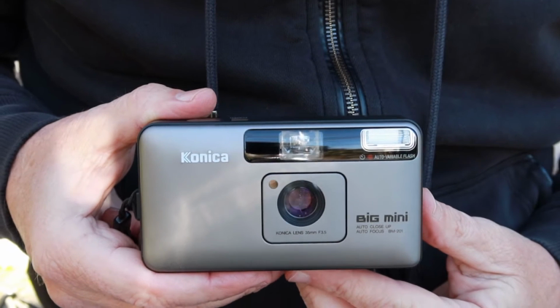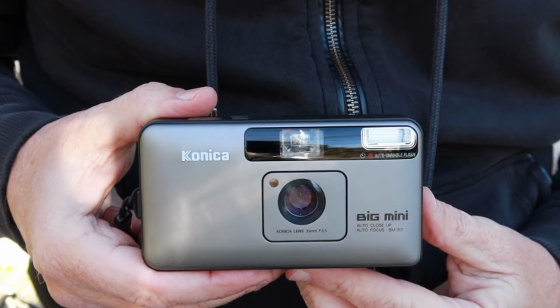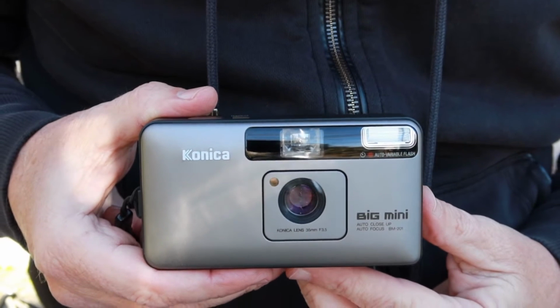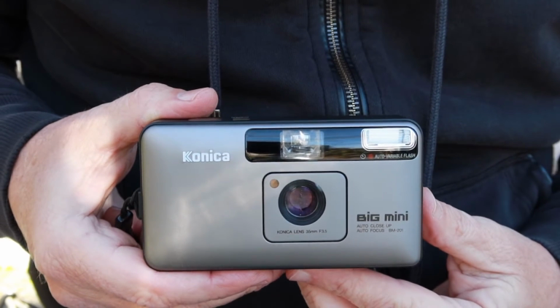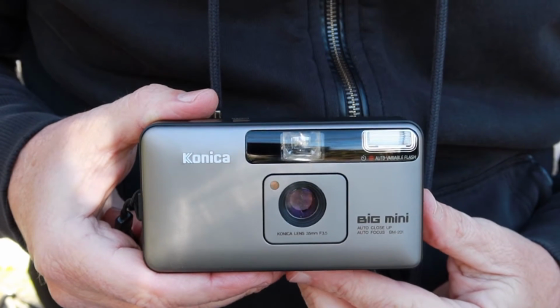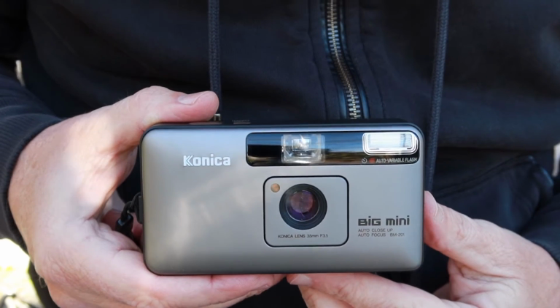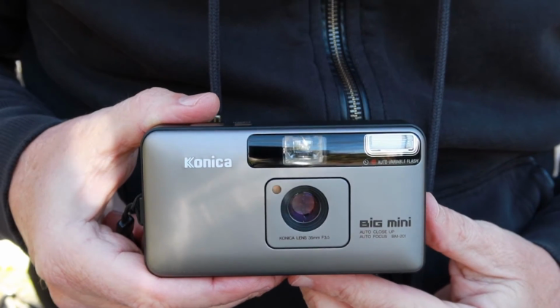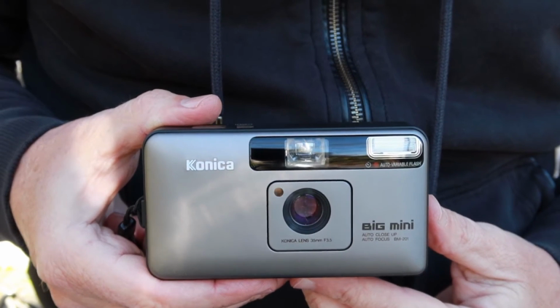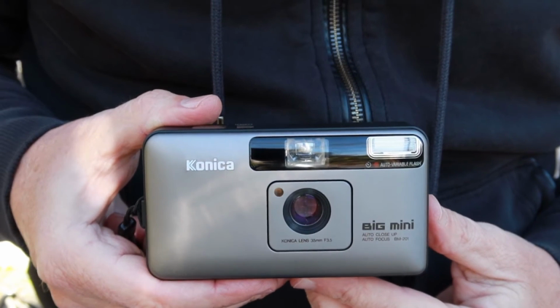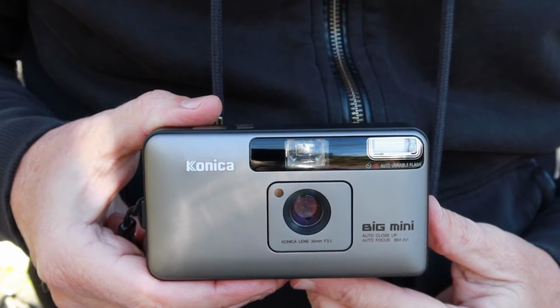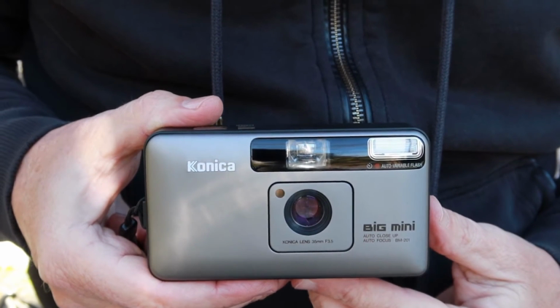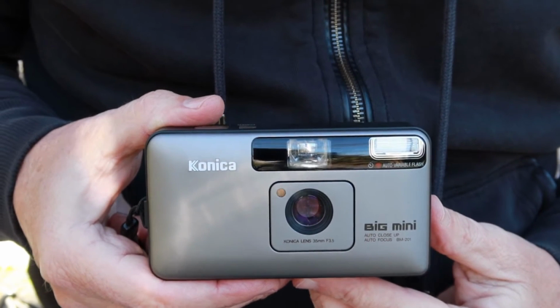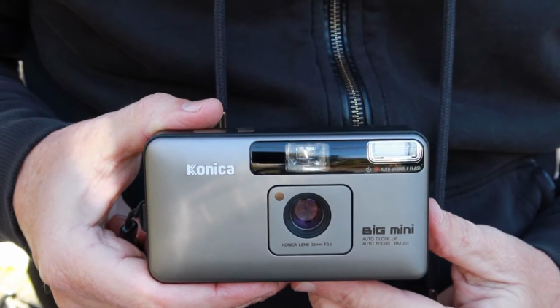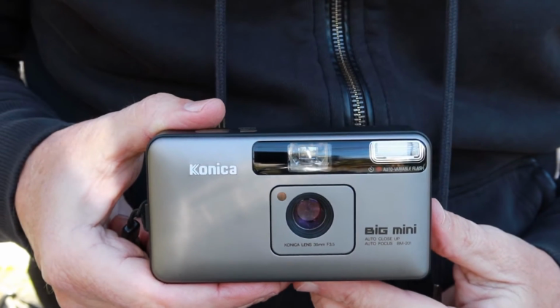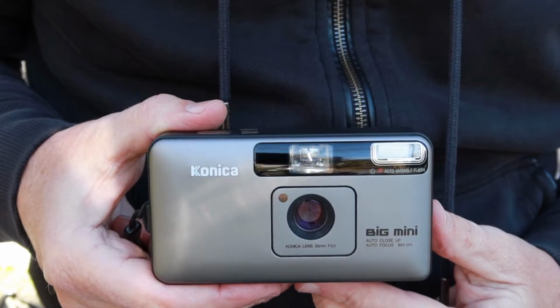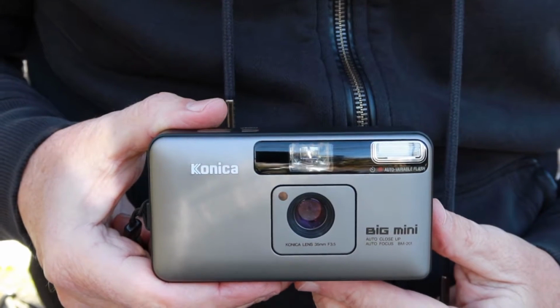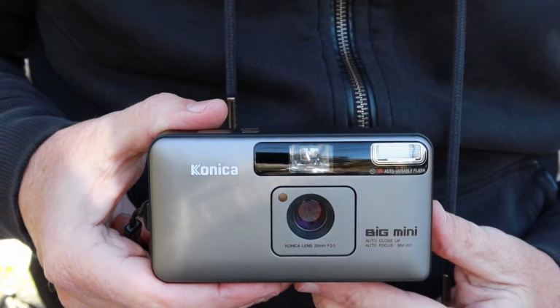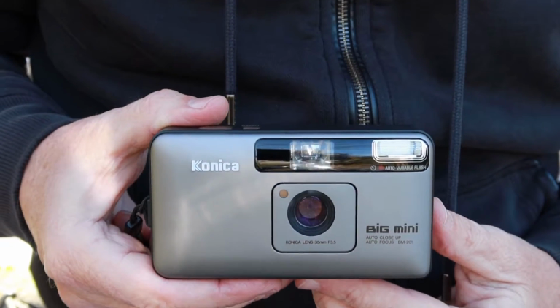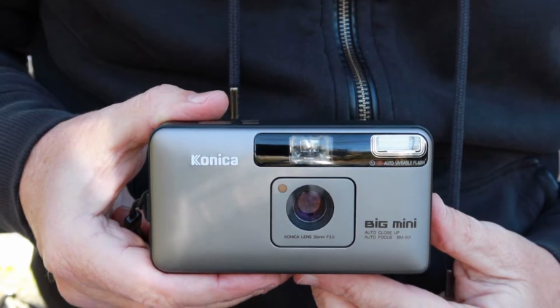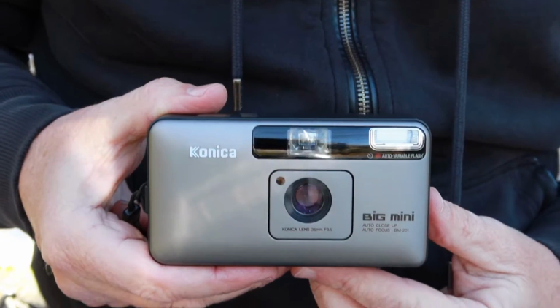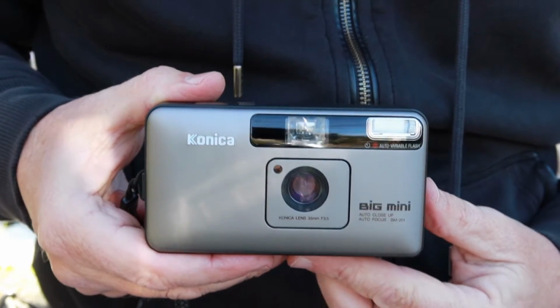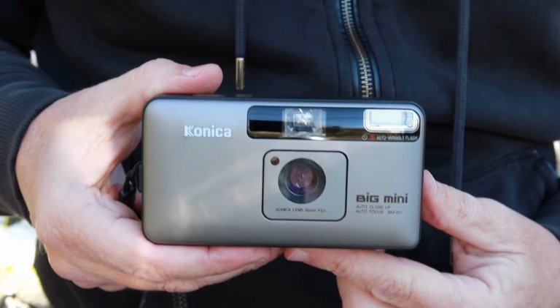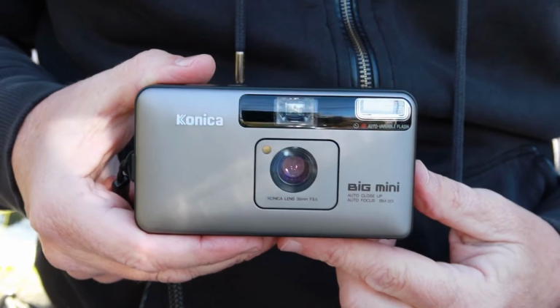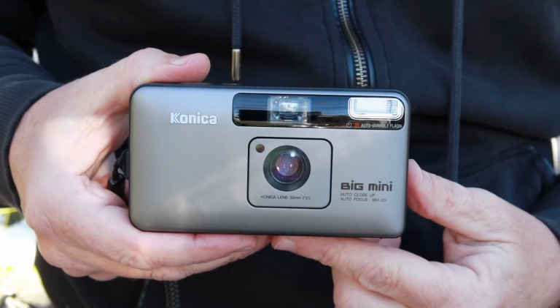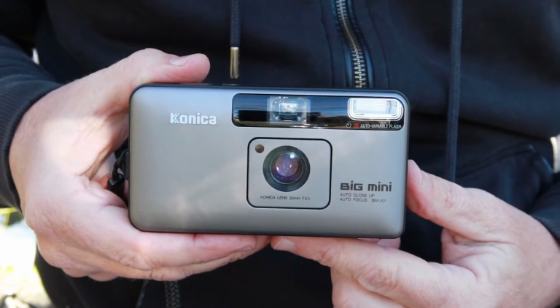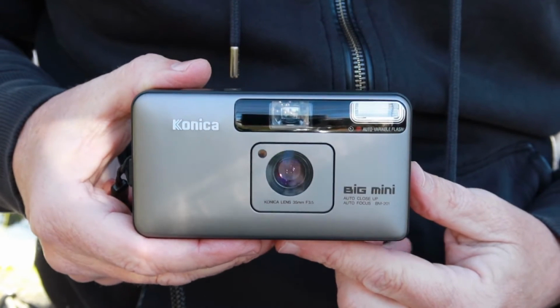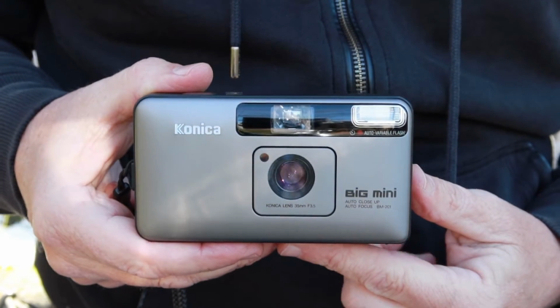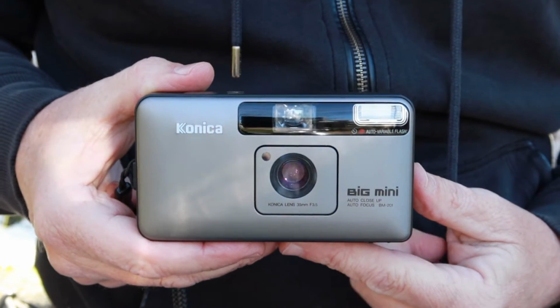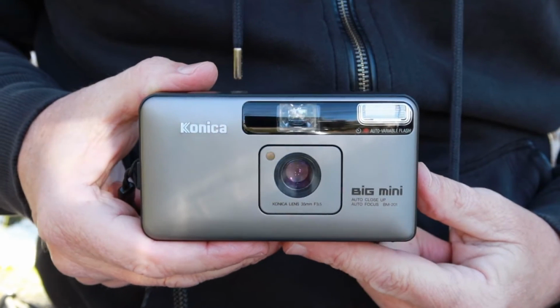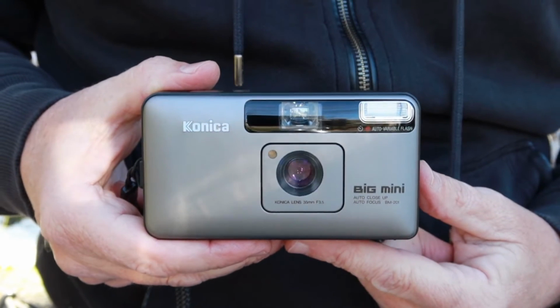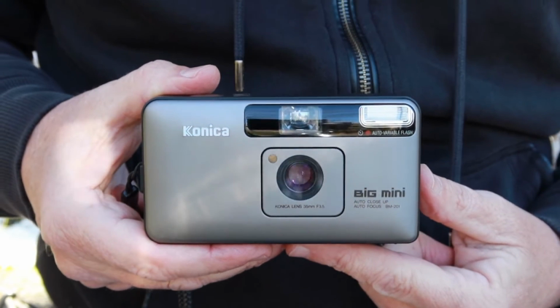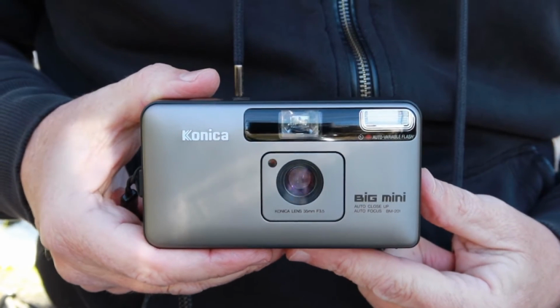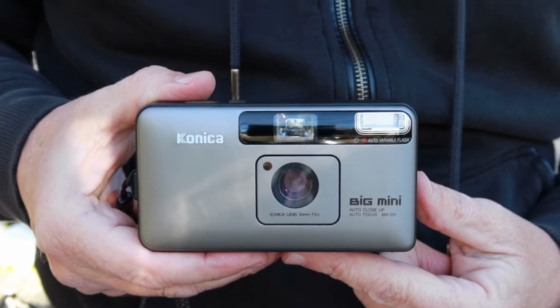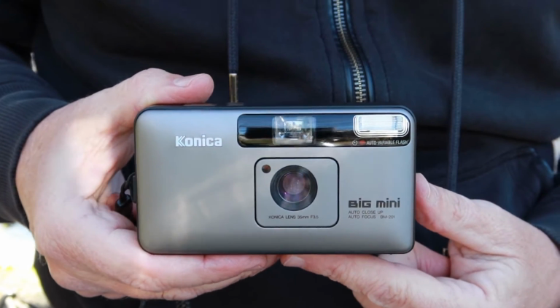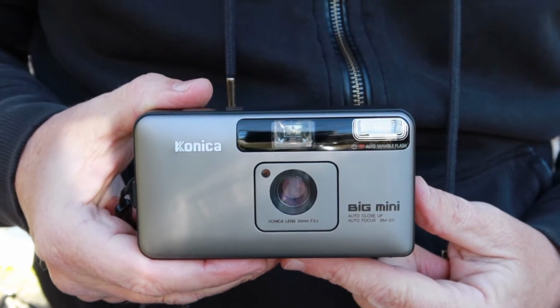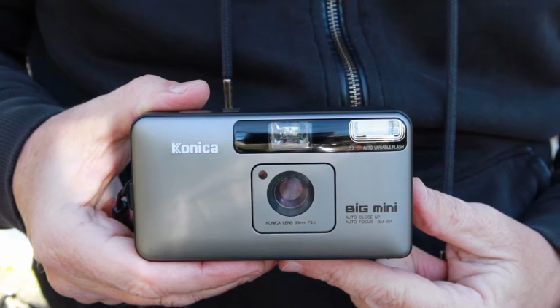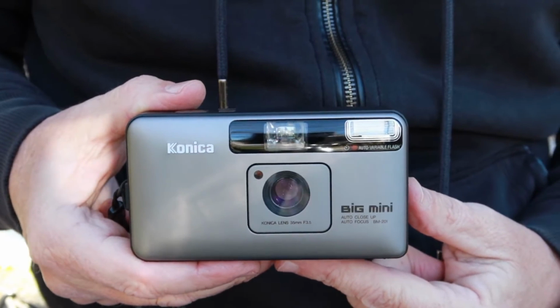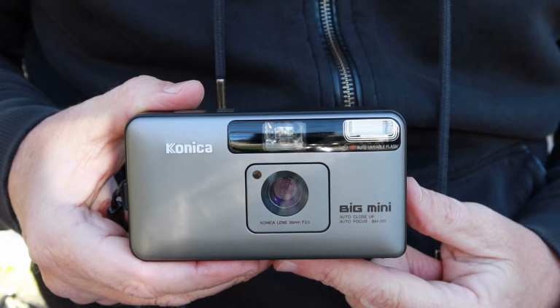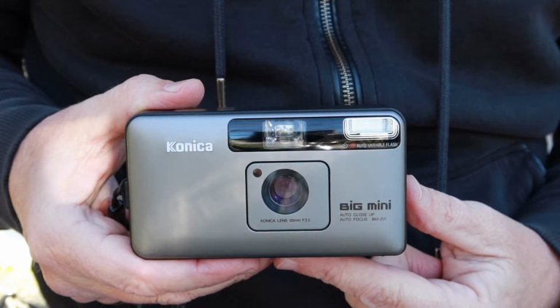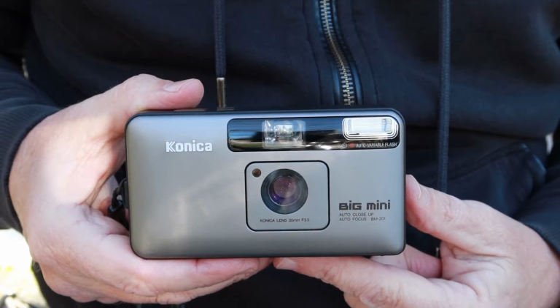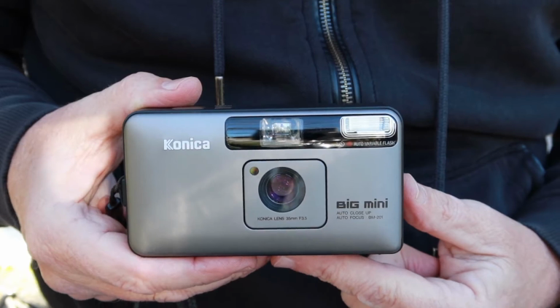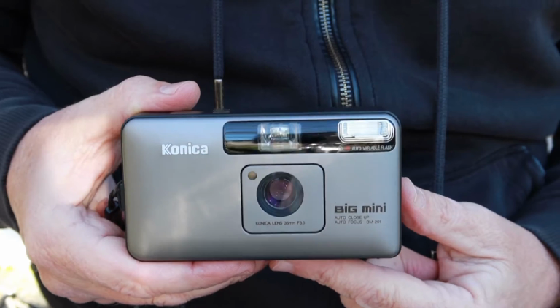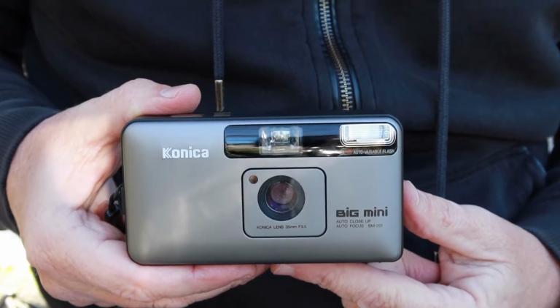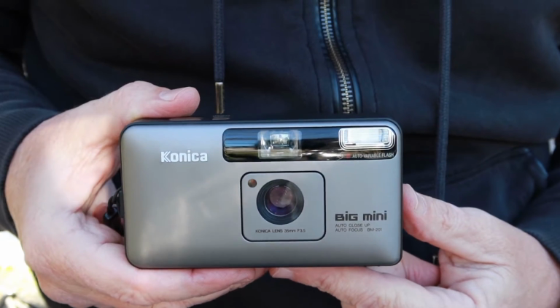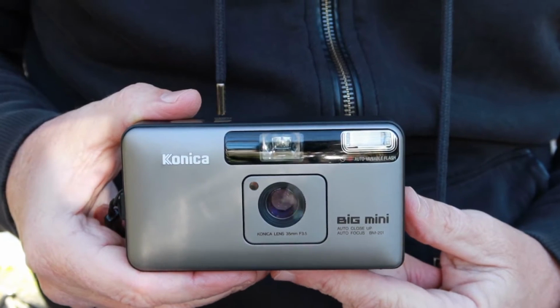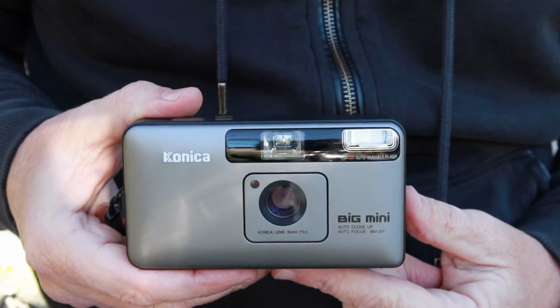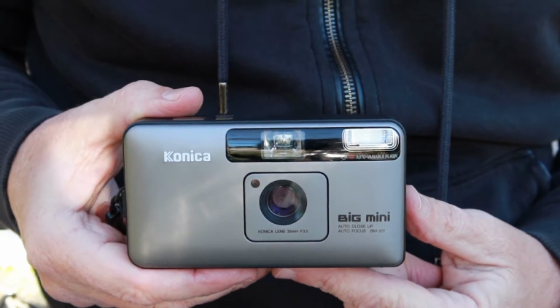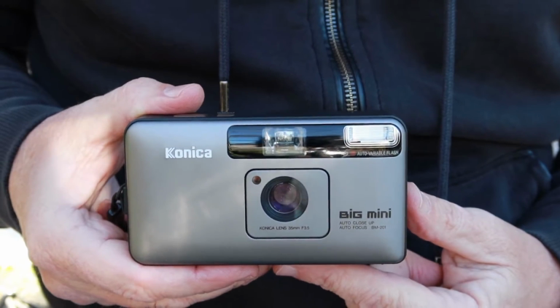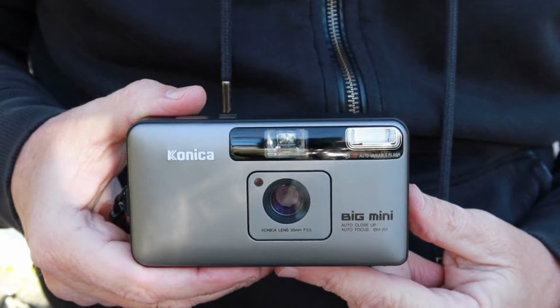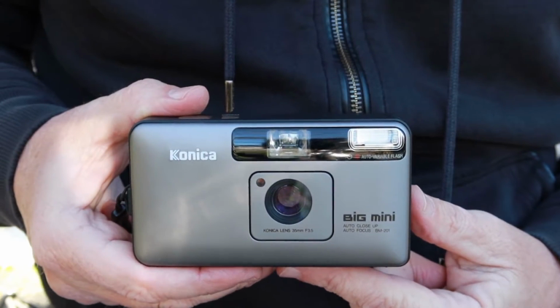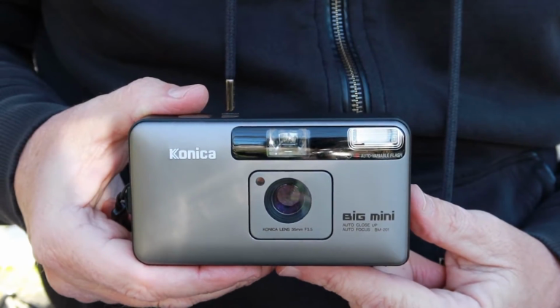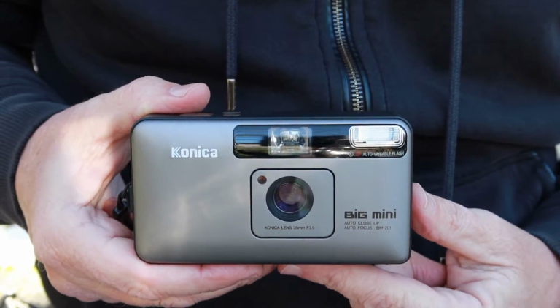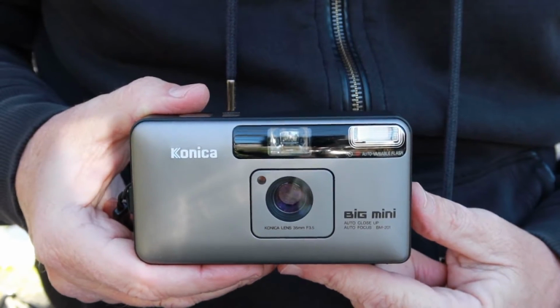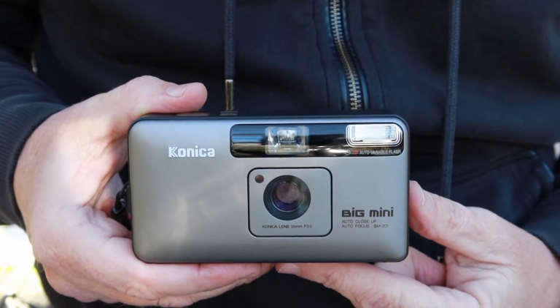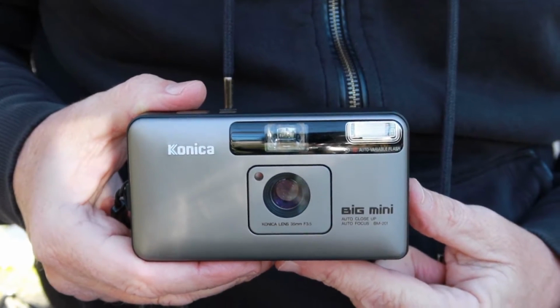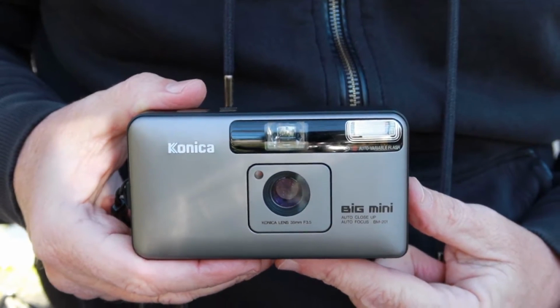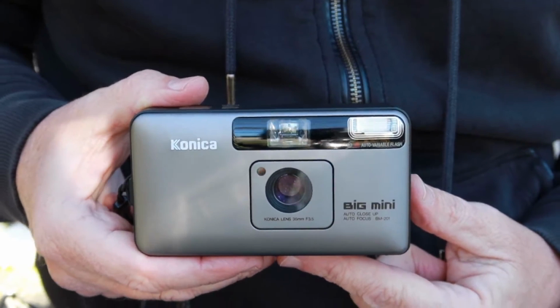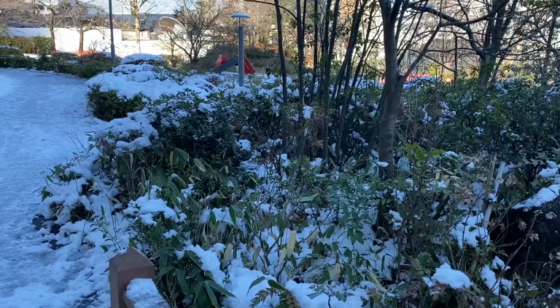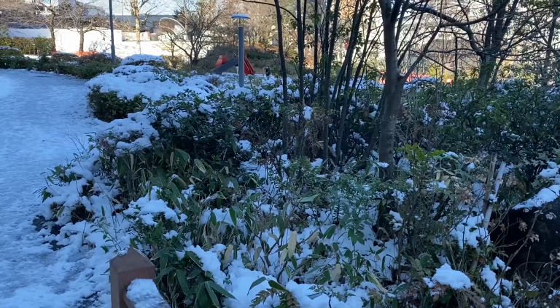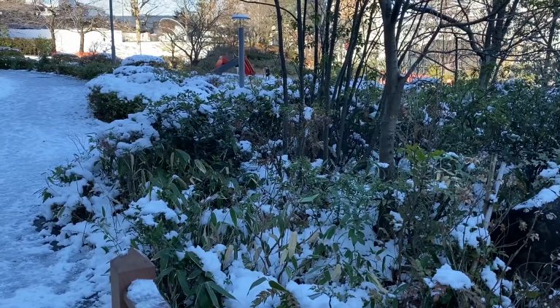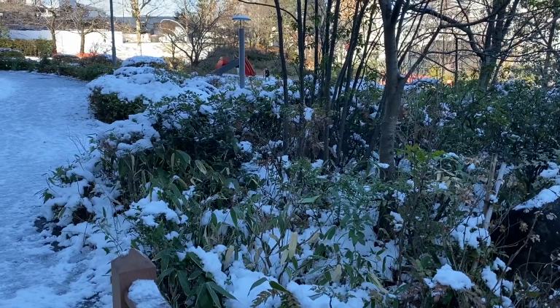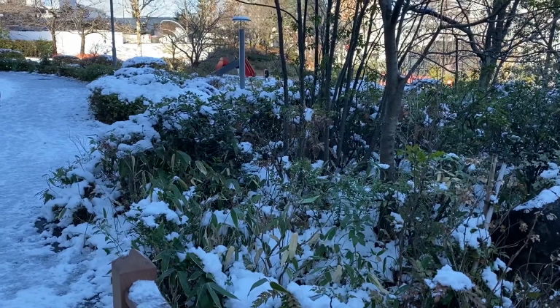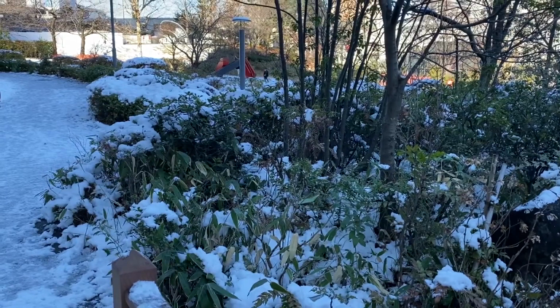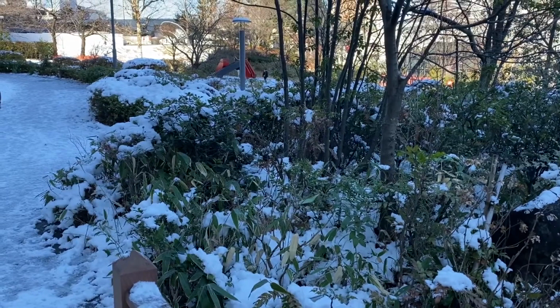Hello again everyone from Tokyo, Japan and welcome back to Japan Vintage Camera, where I'm coming to you from a very snow-covered park here this morning.